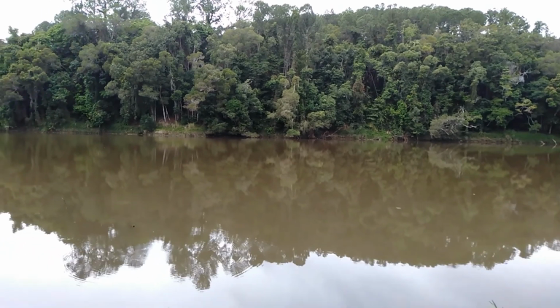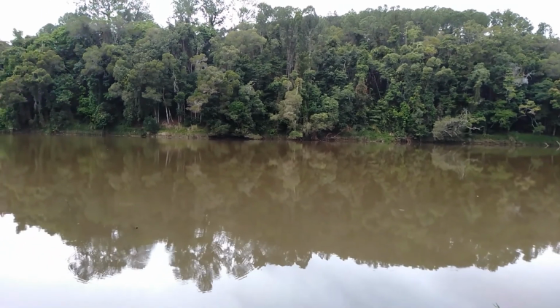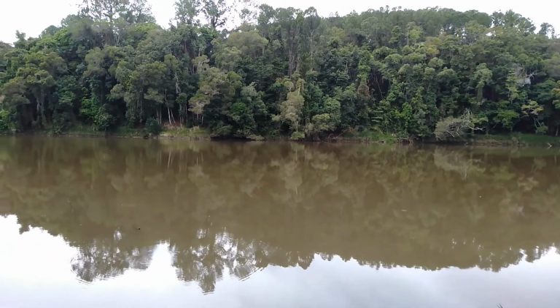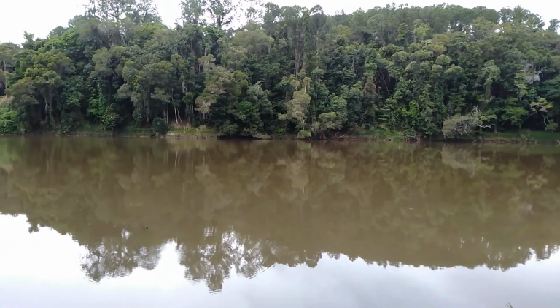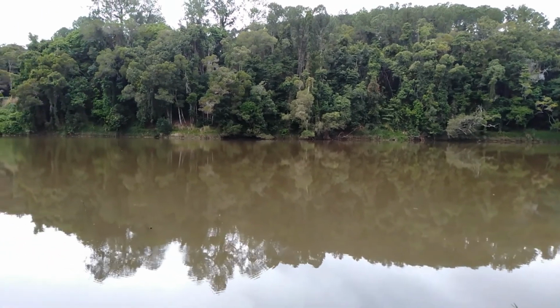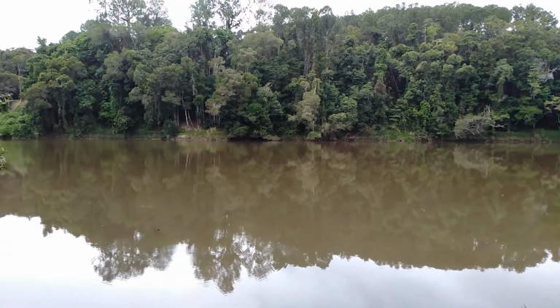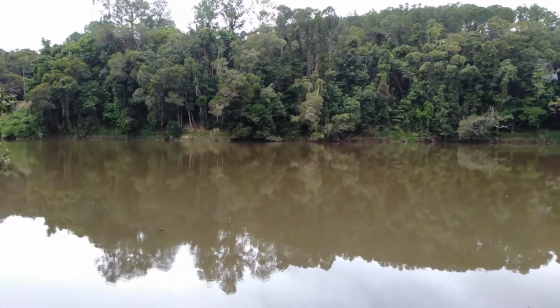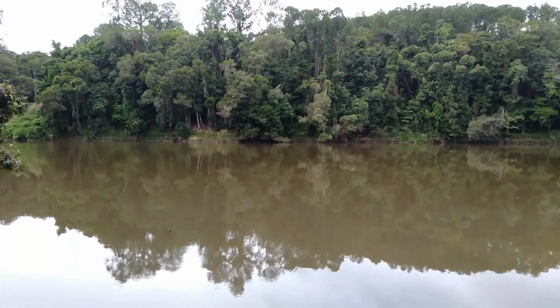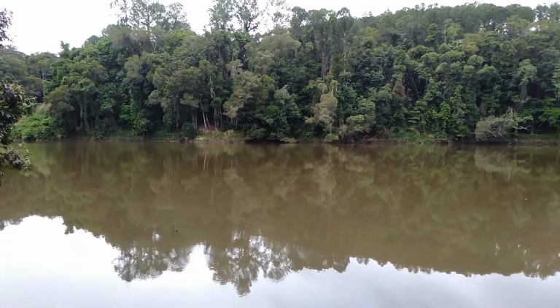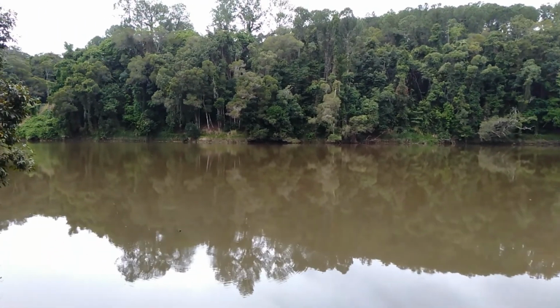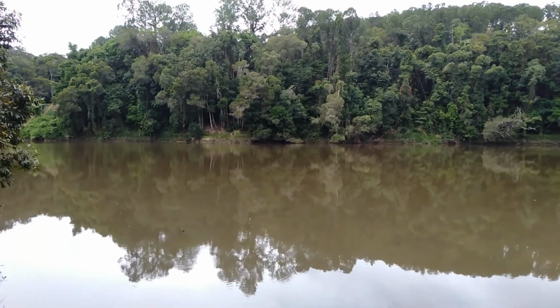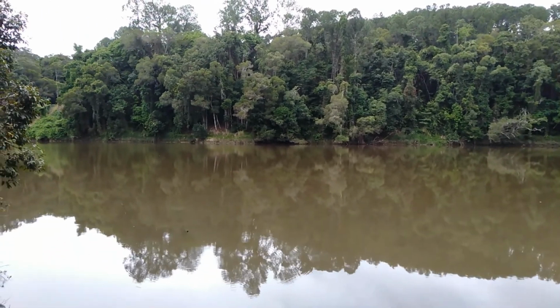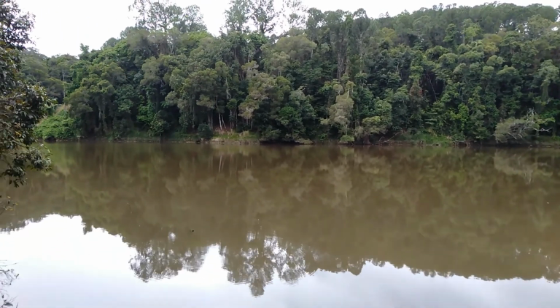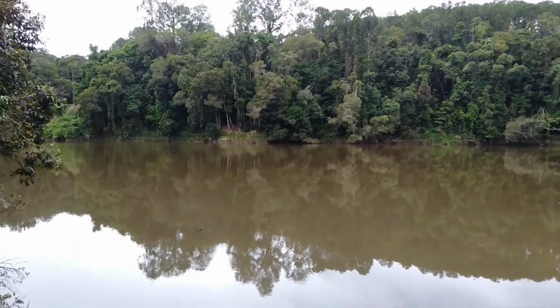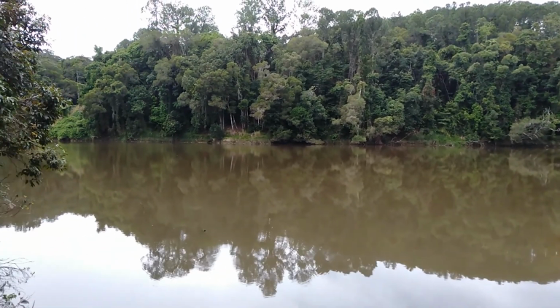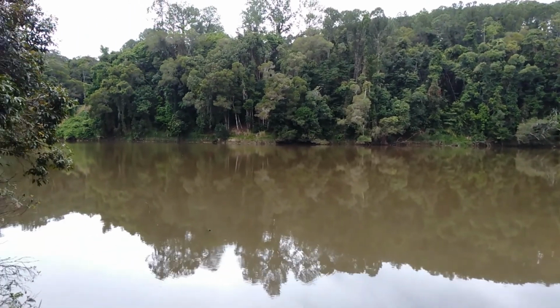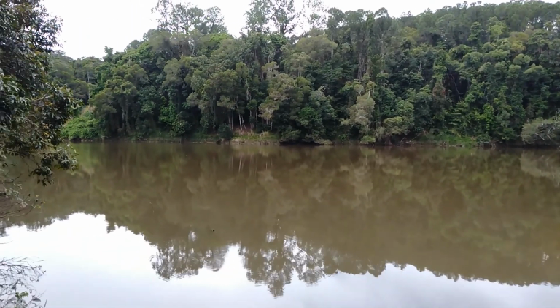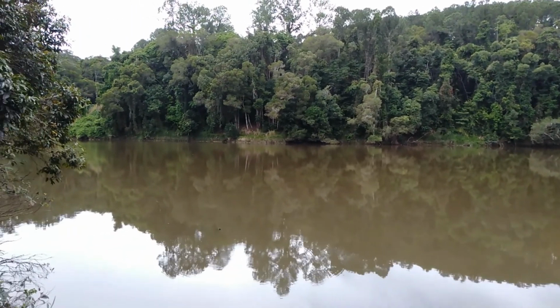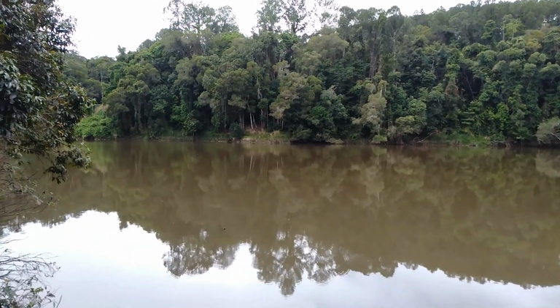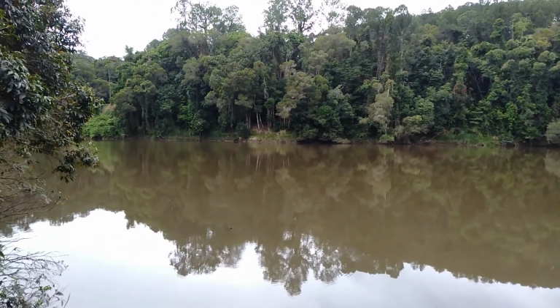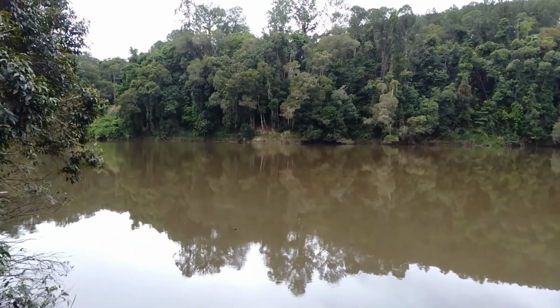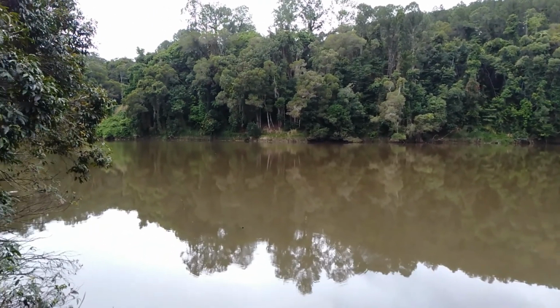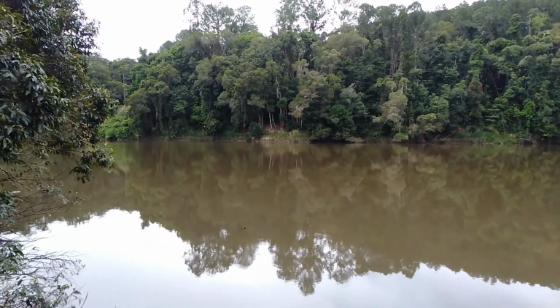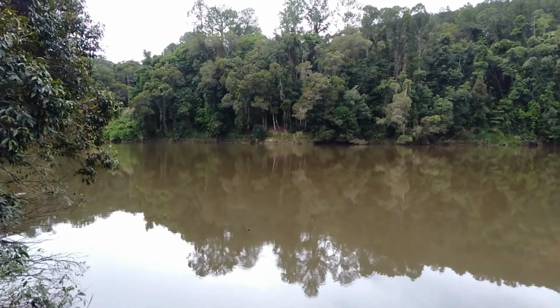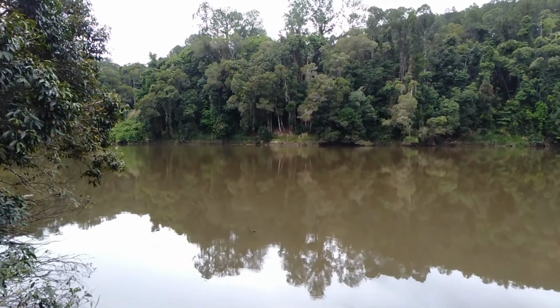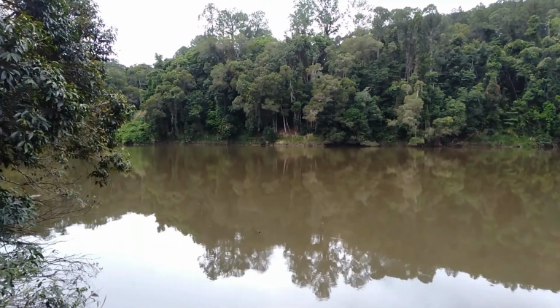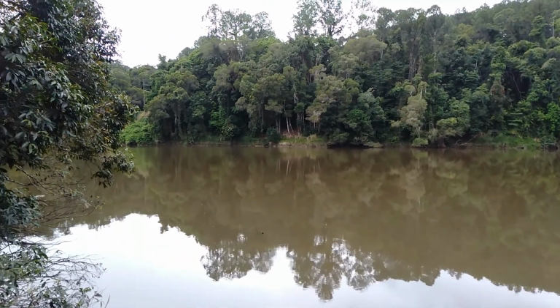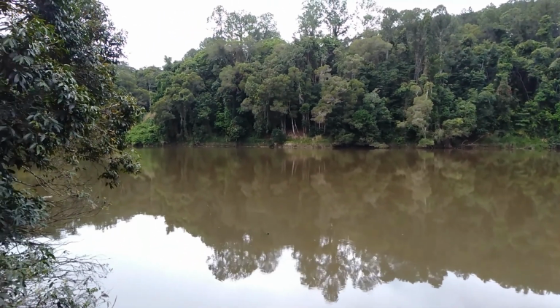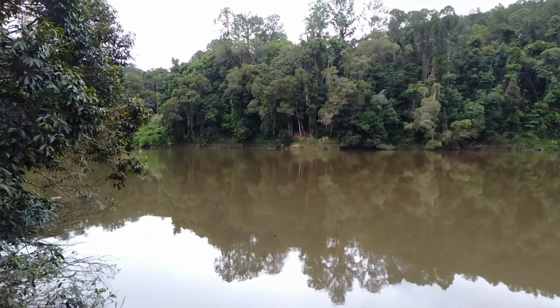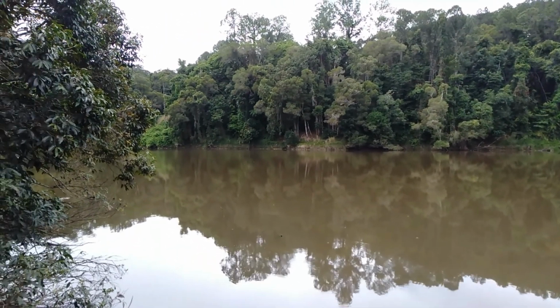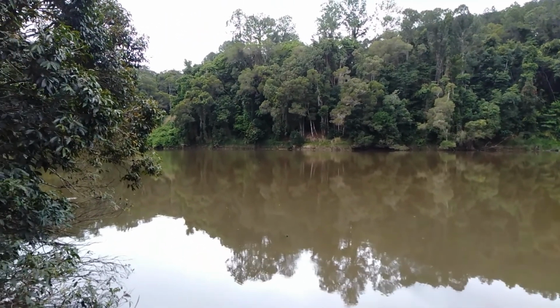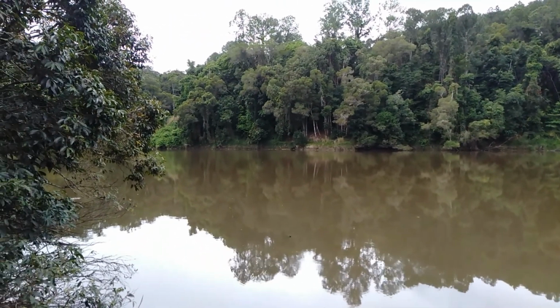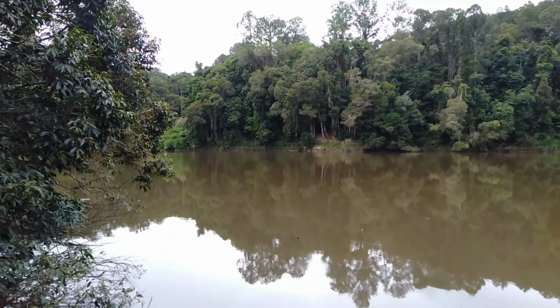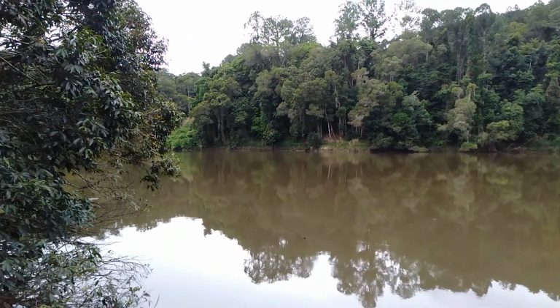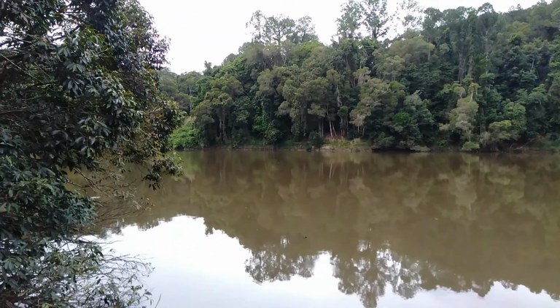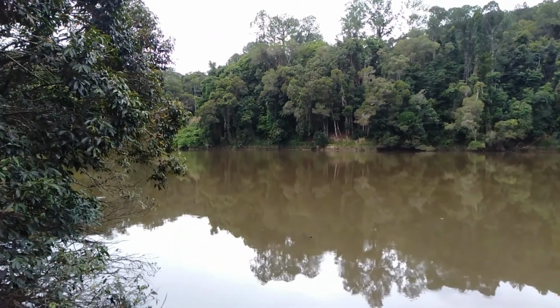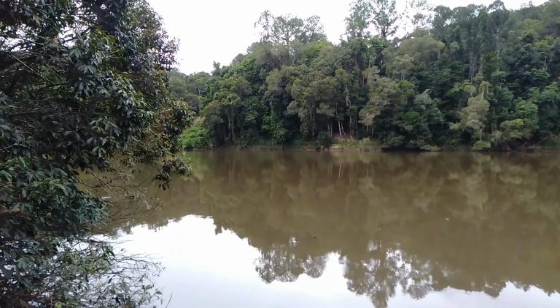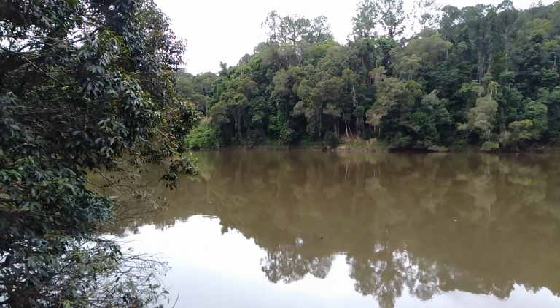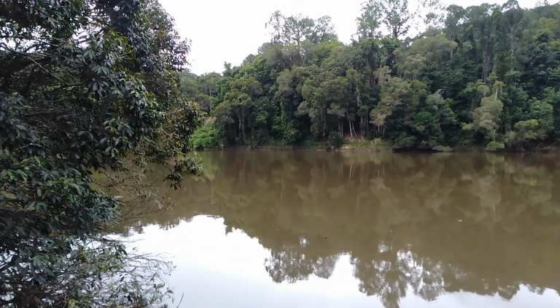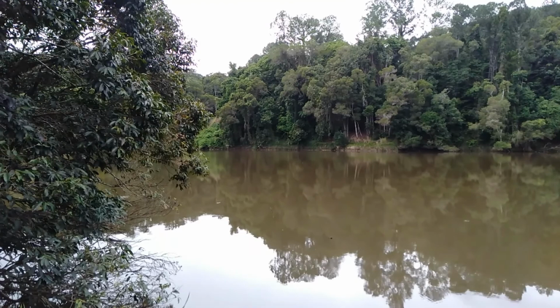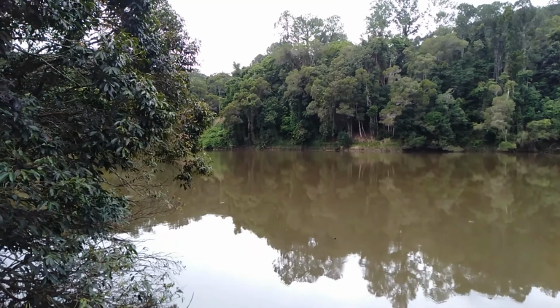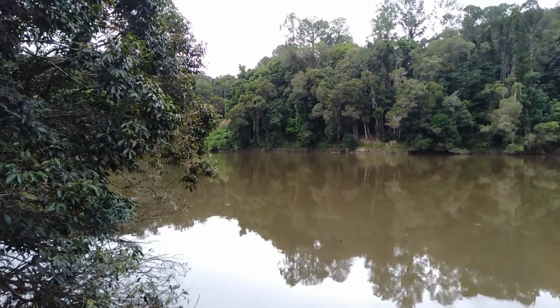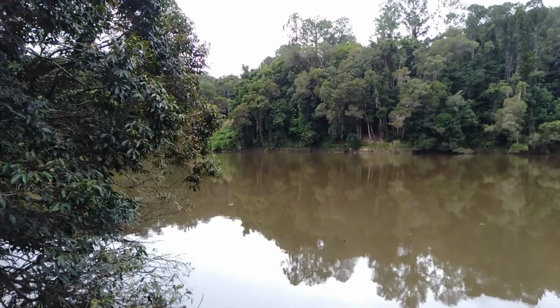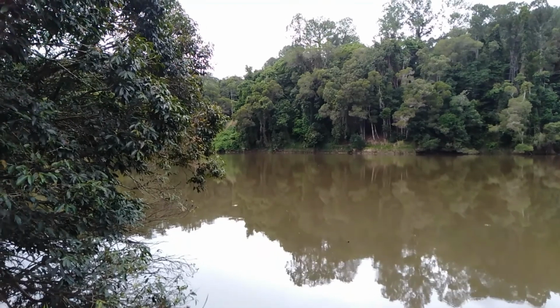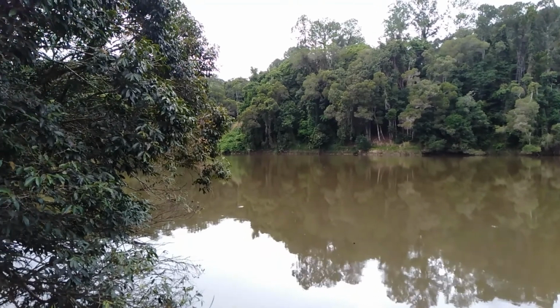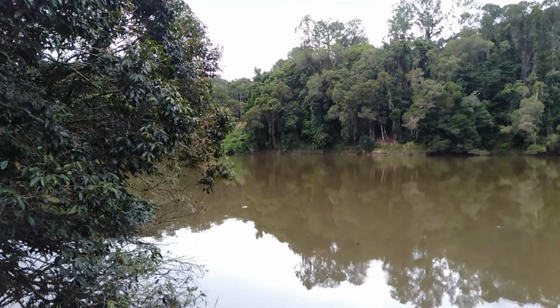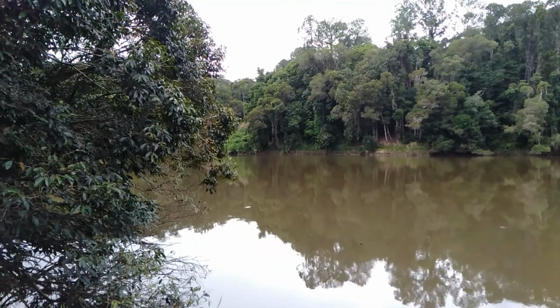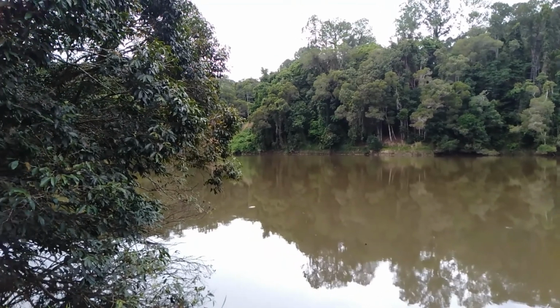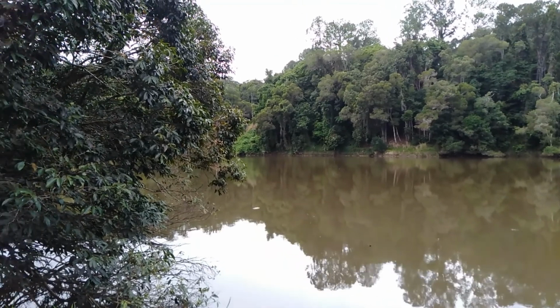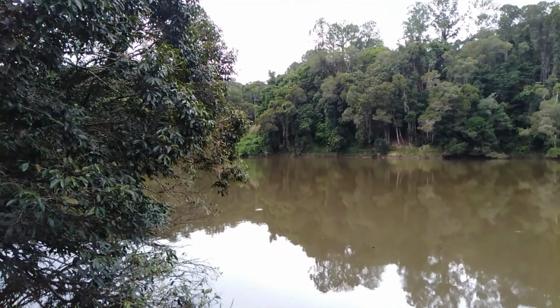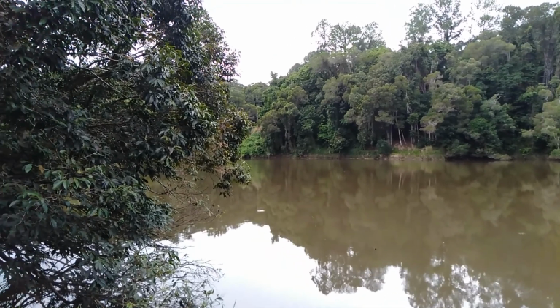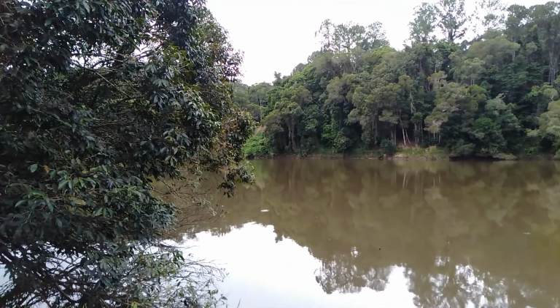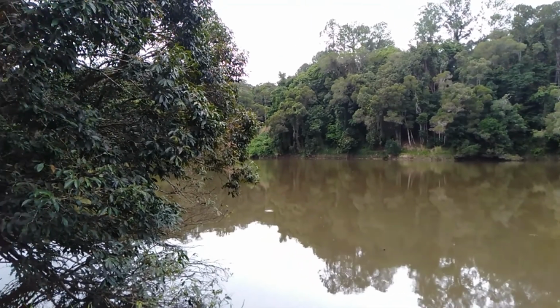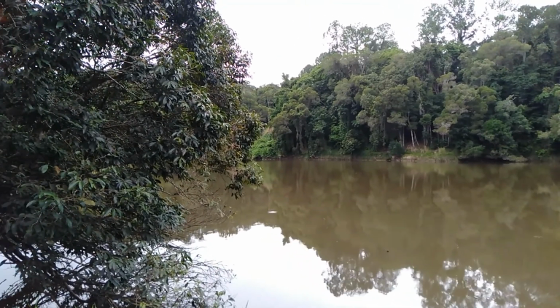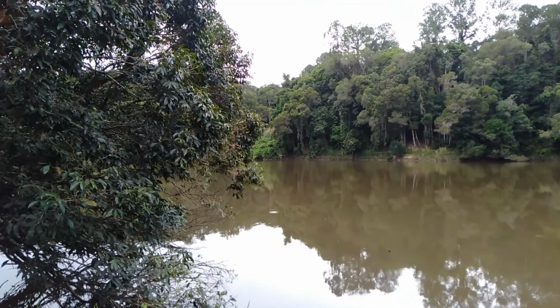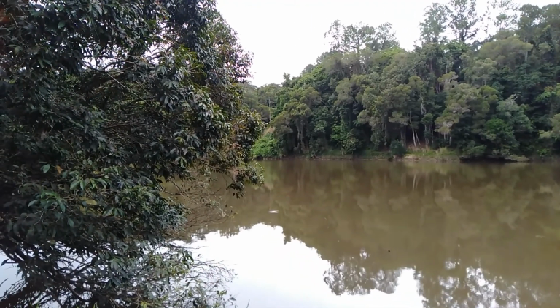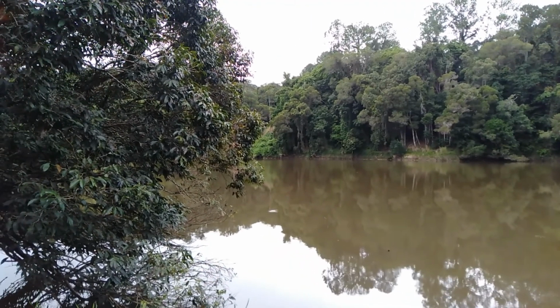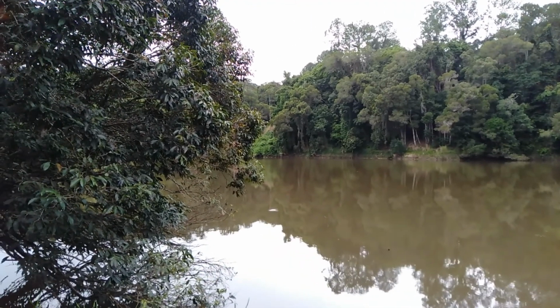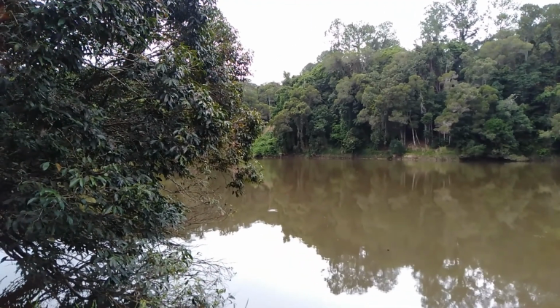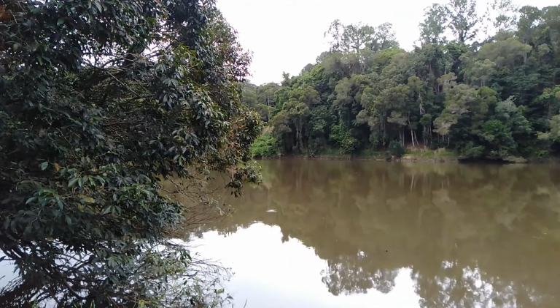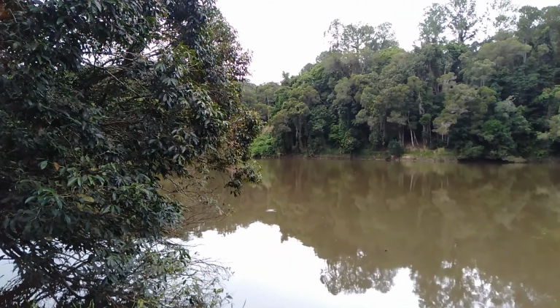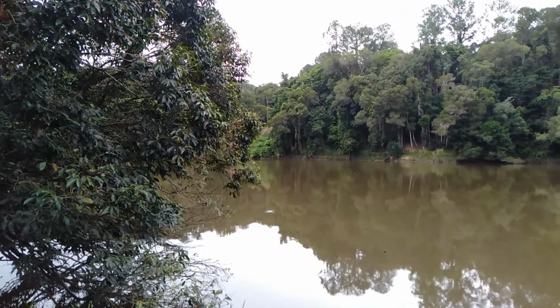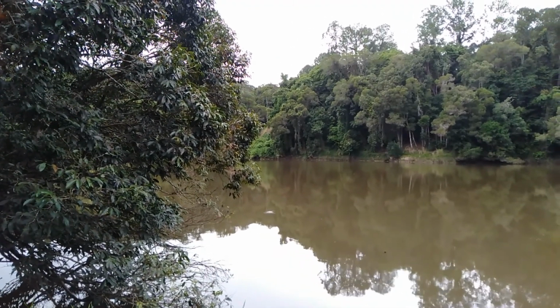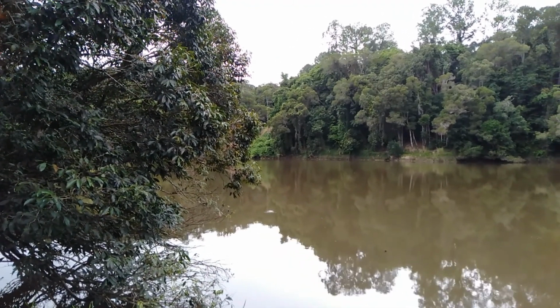The river looks muddy at the moment — that's because it's our wet season and the rain stirs up the mud in the bottom of the river.